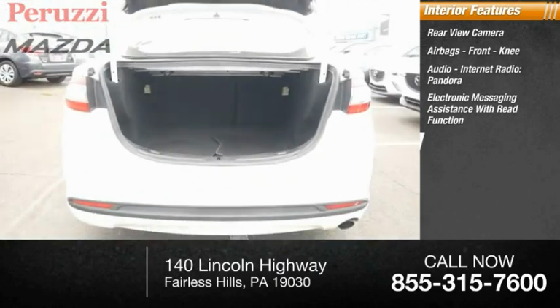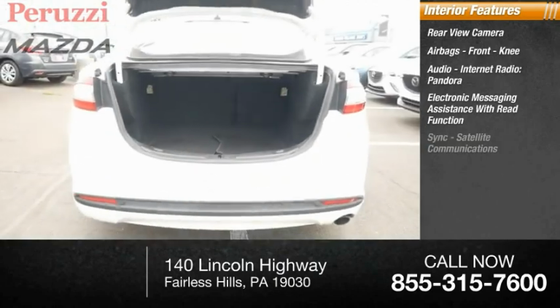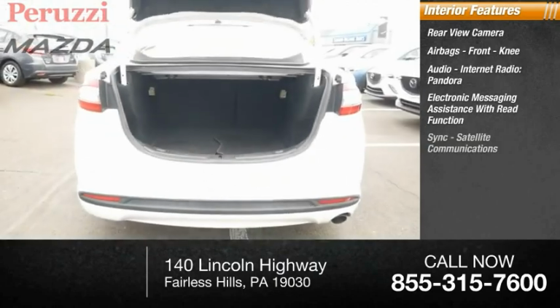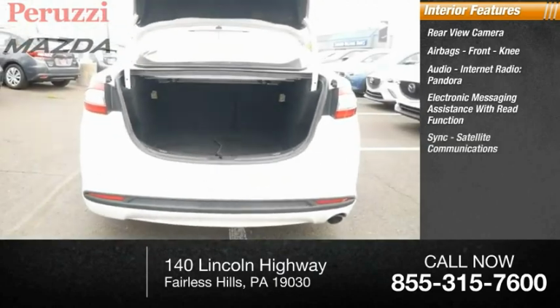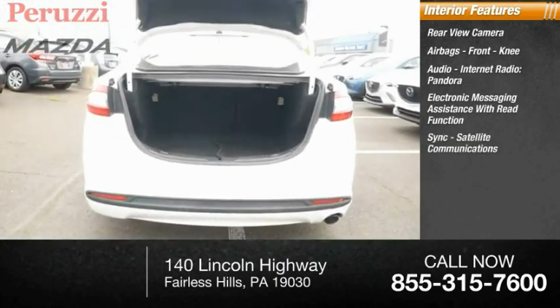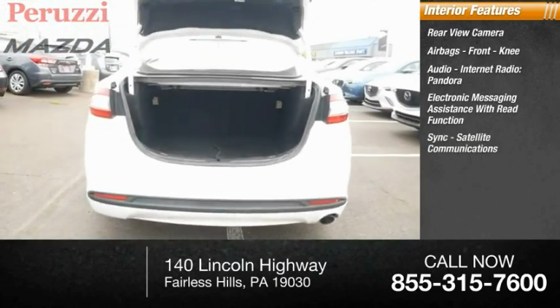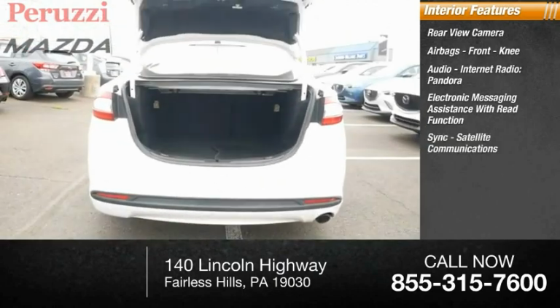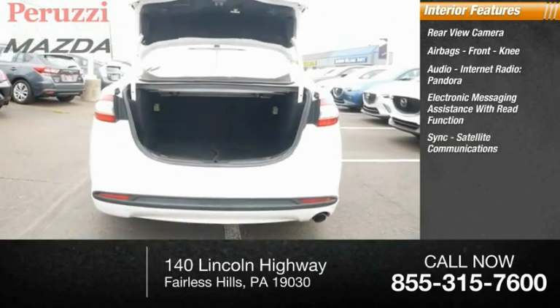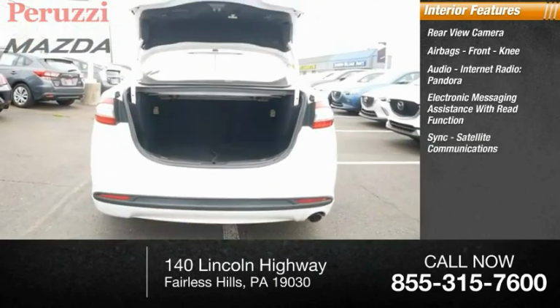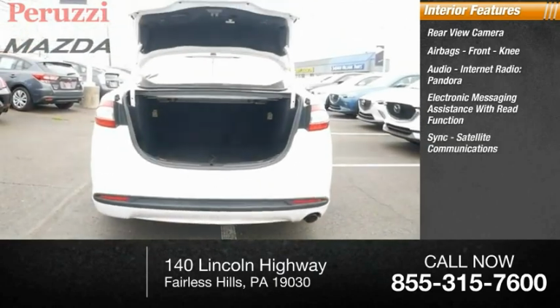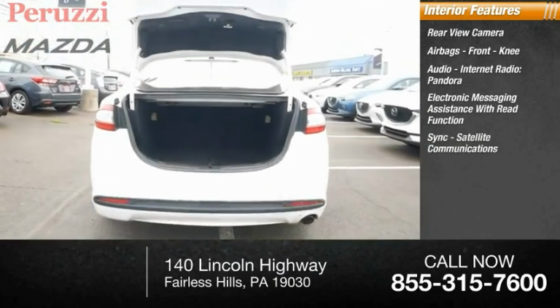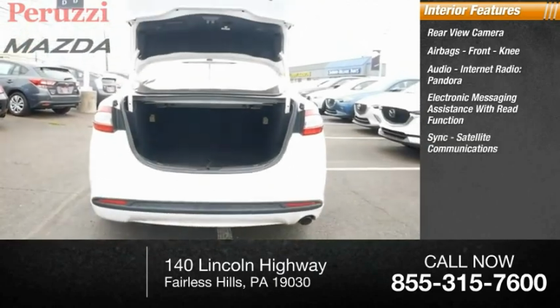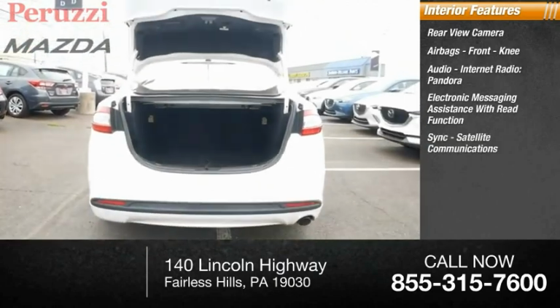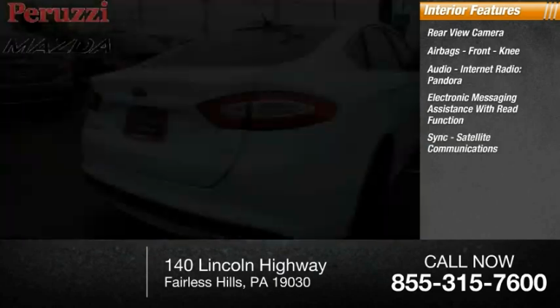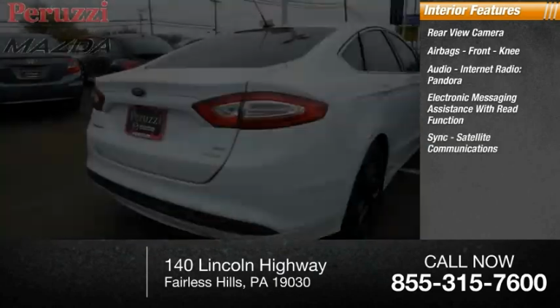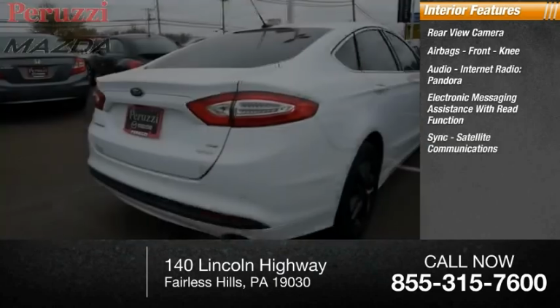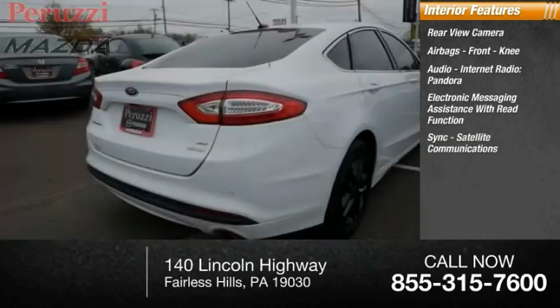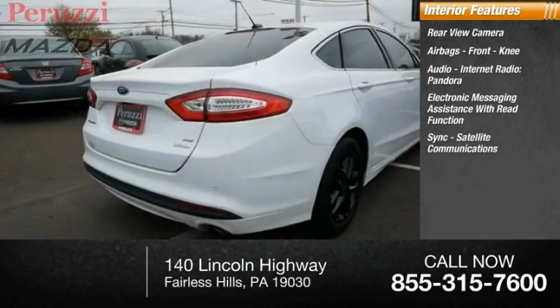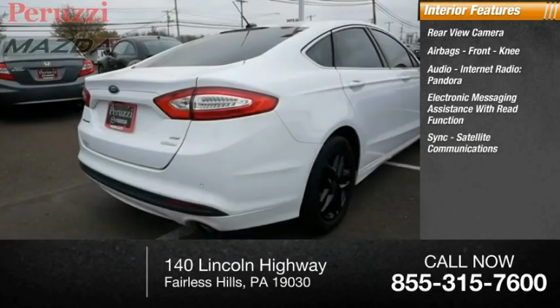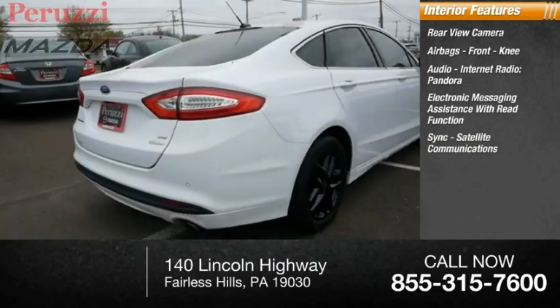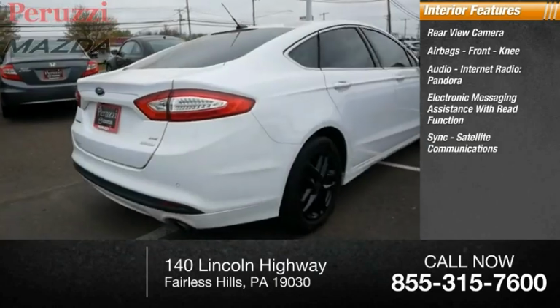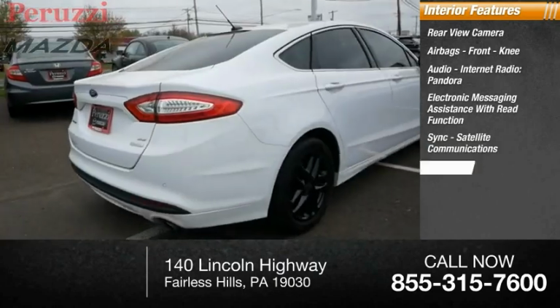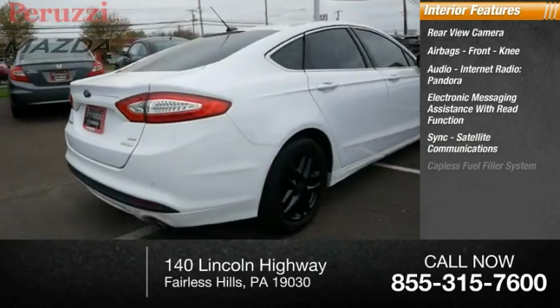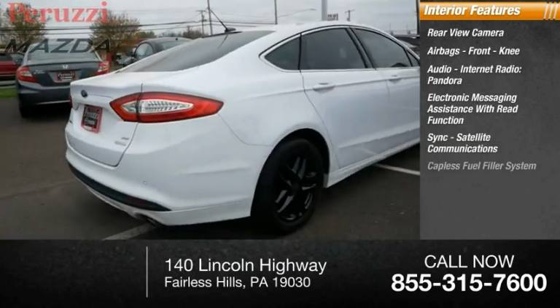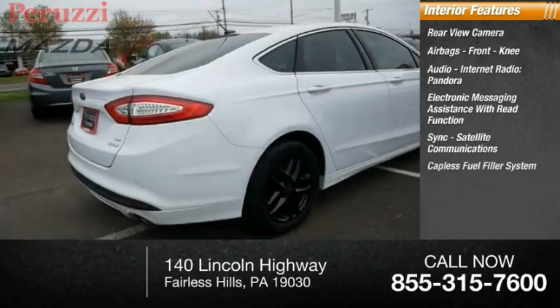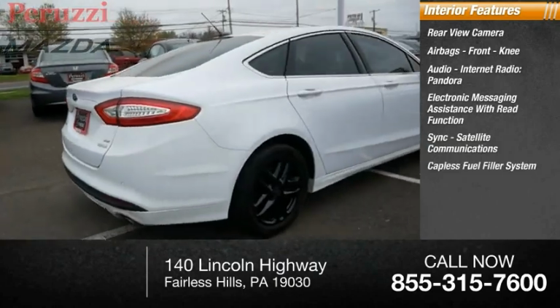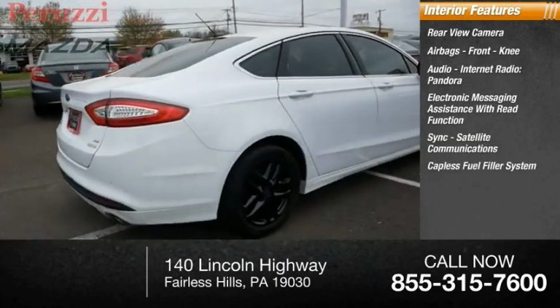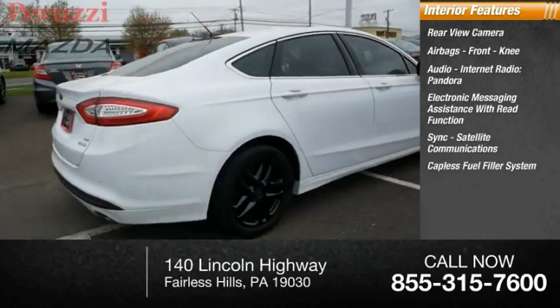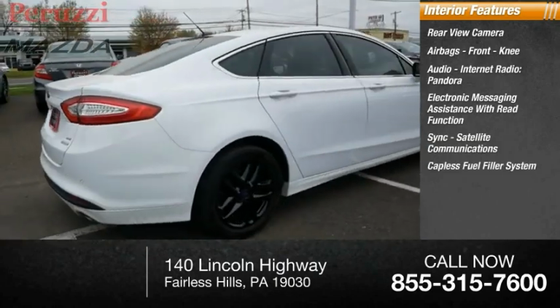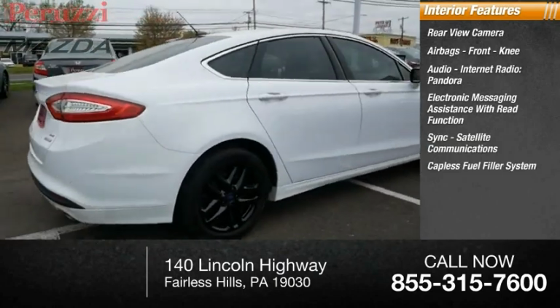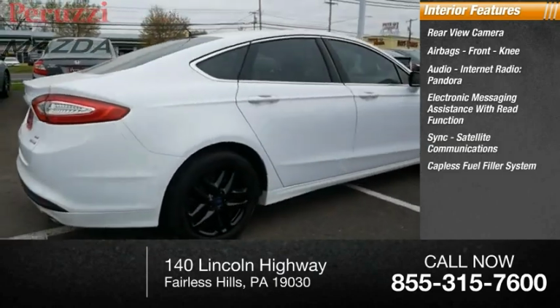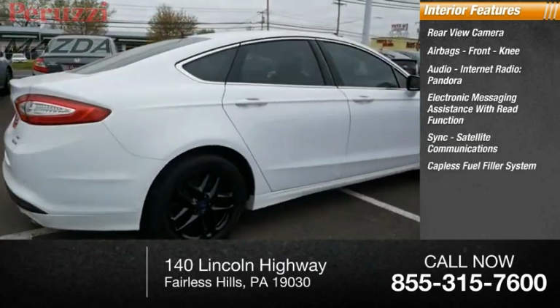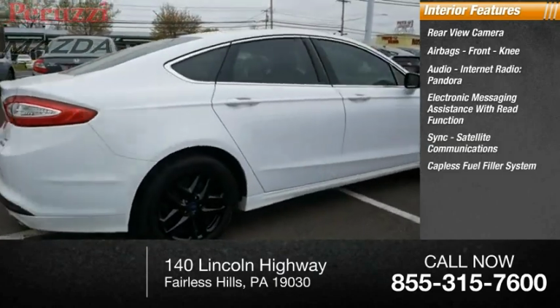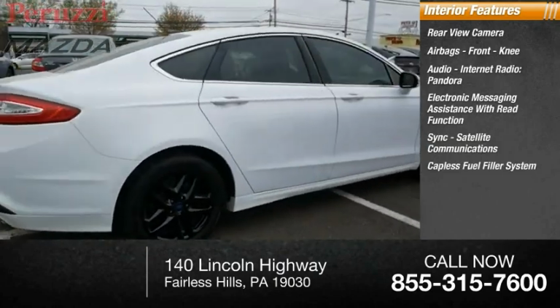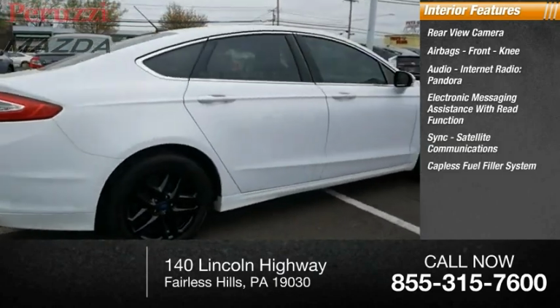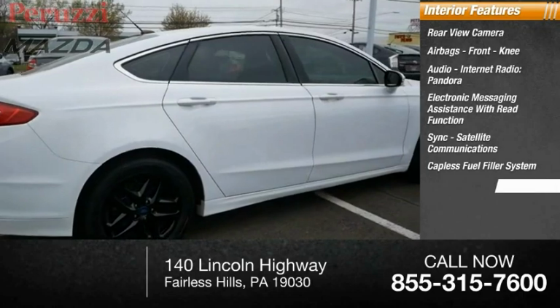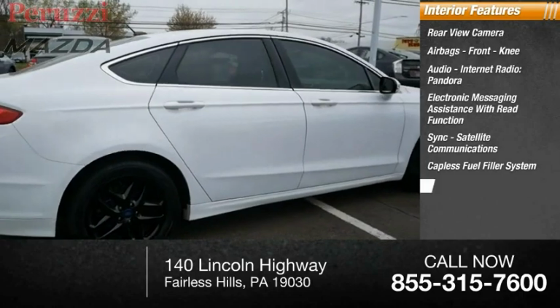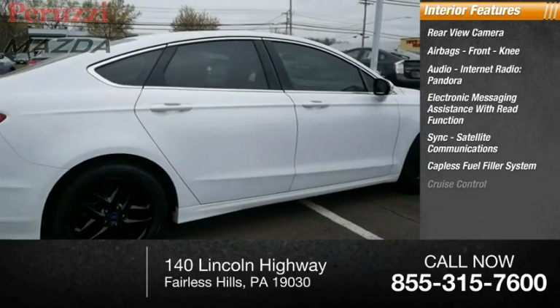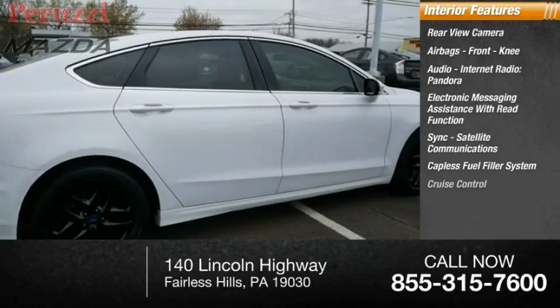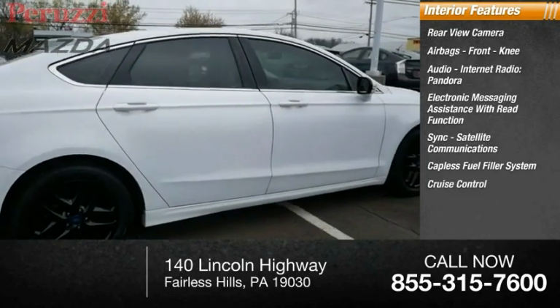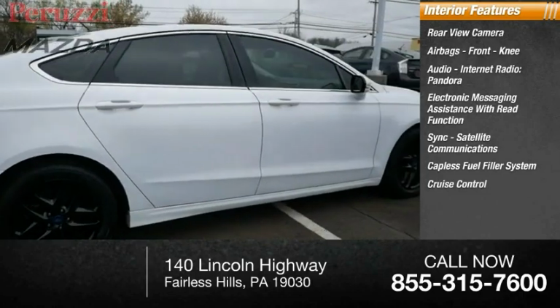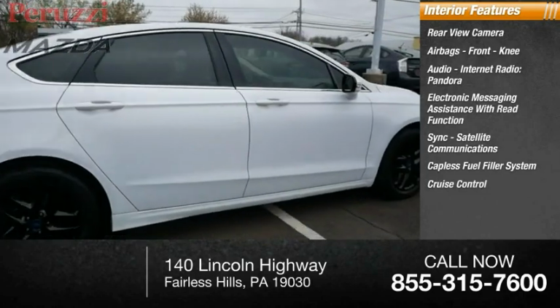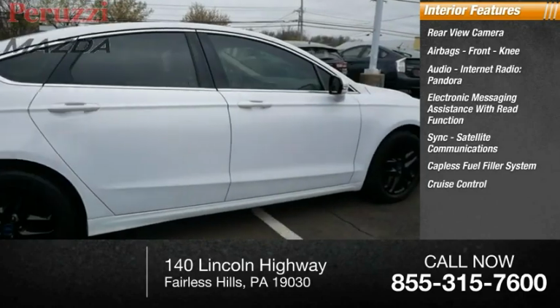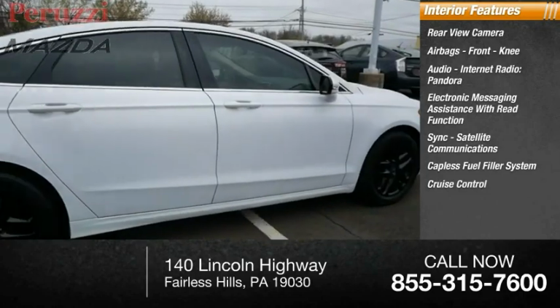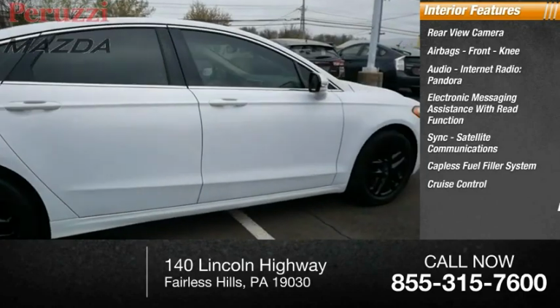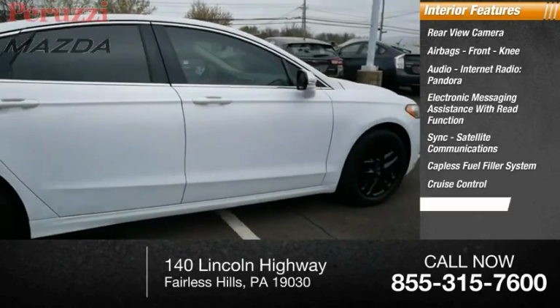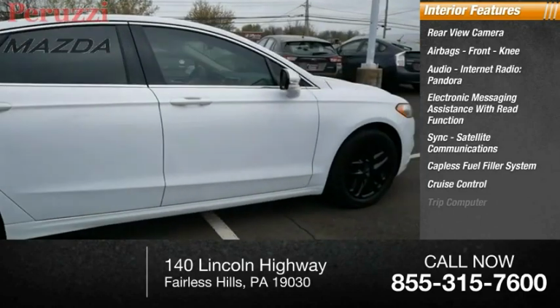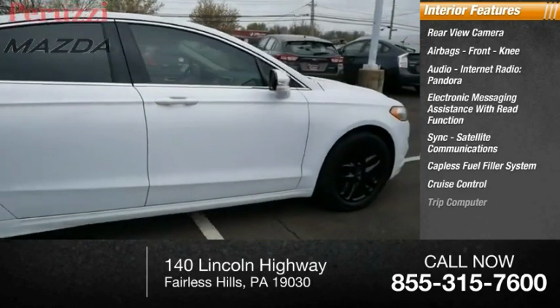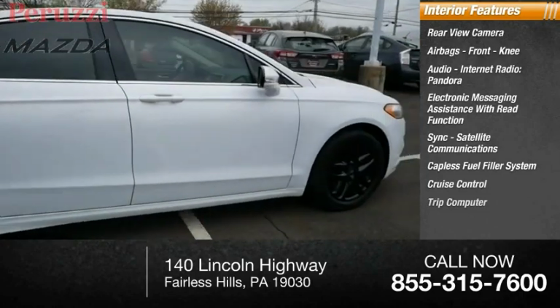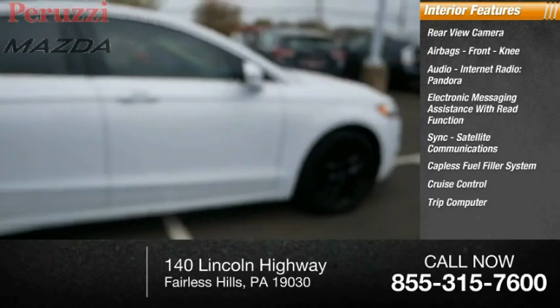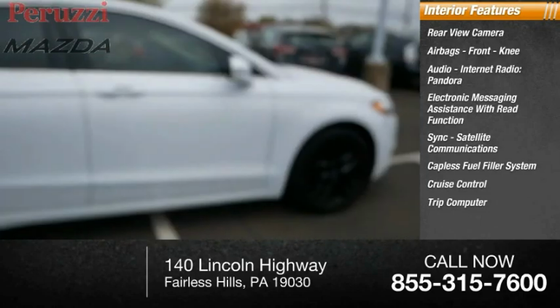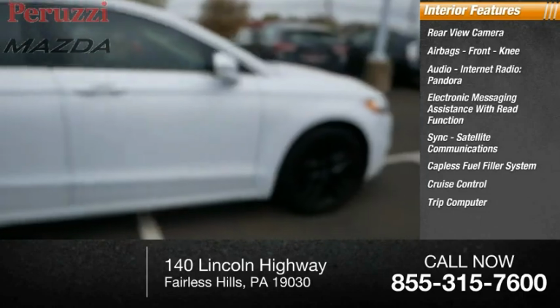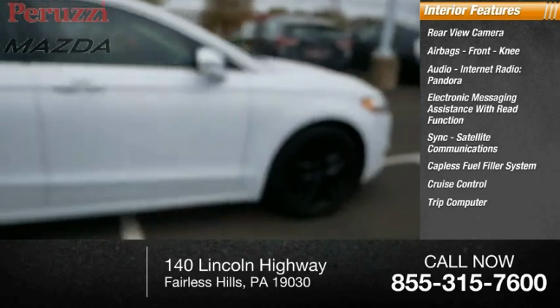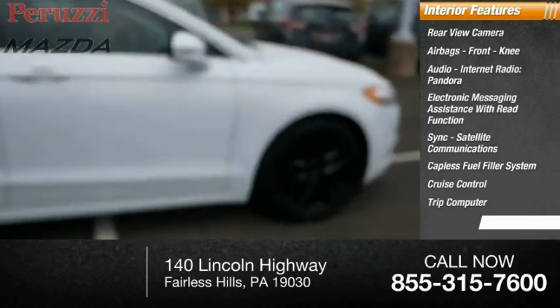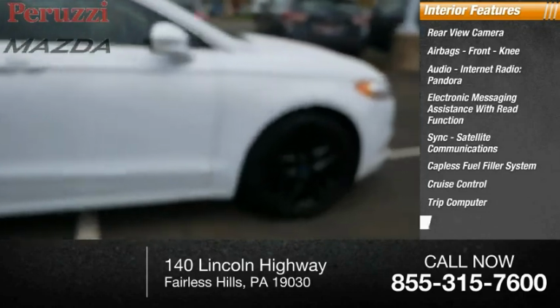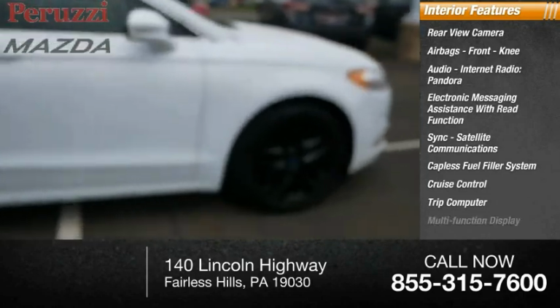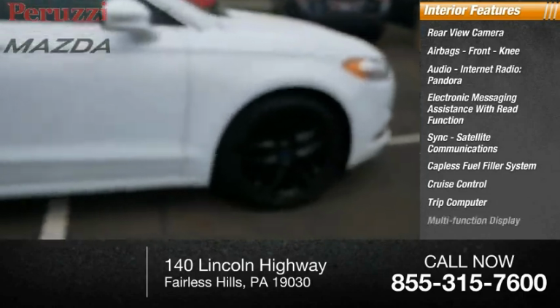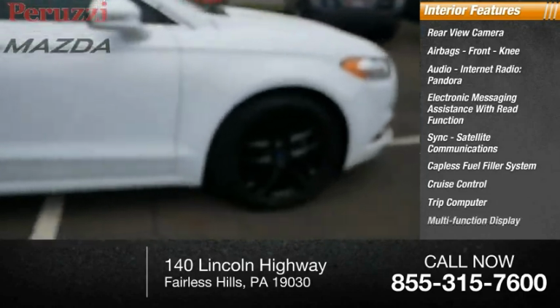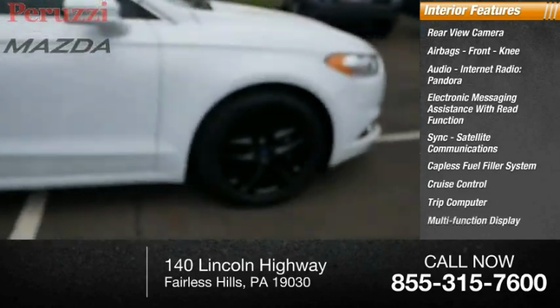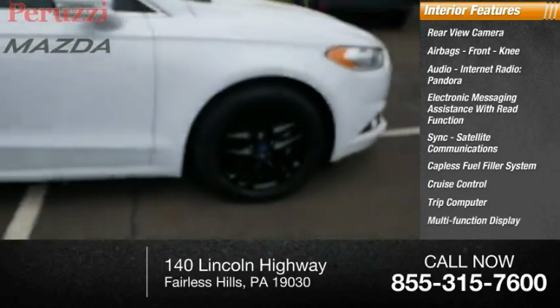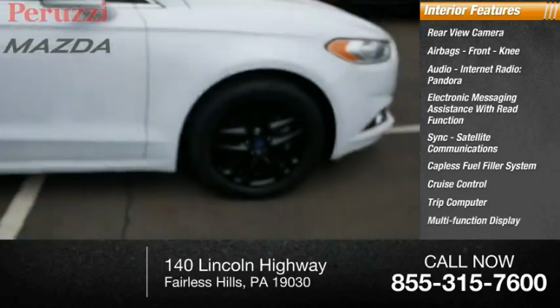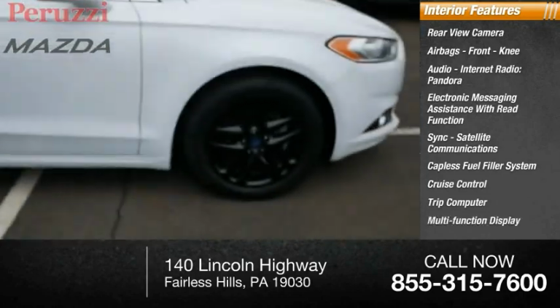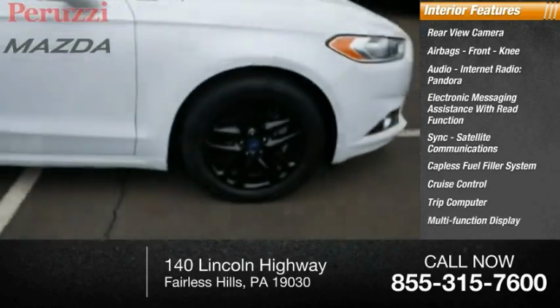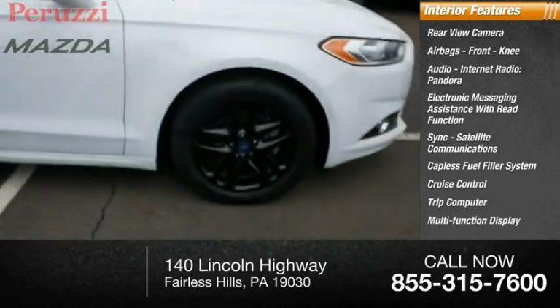Sync, satellite communications, capless fuel filler system, cruise control, trip computer, and multi-function display.